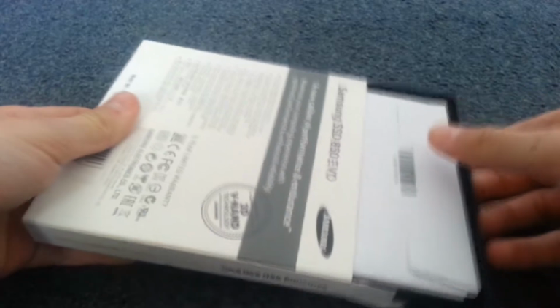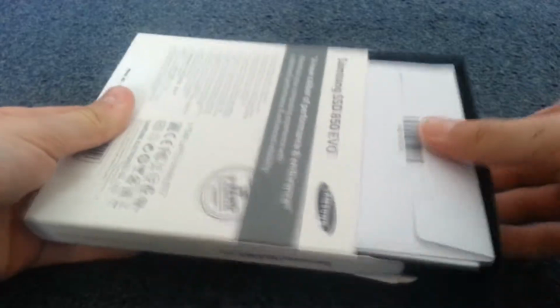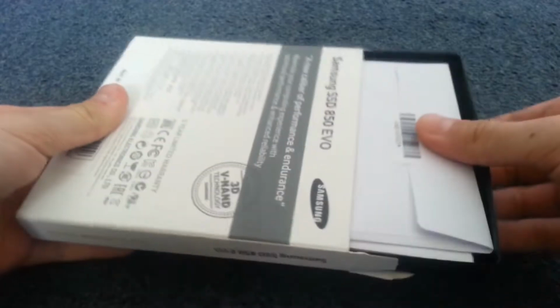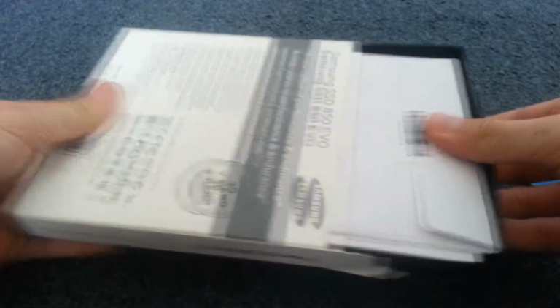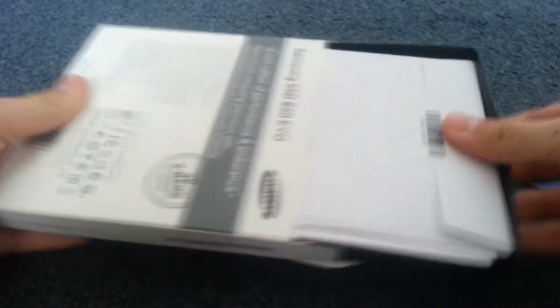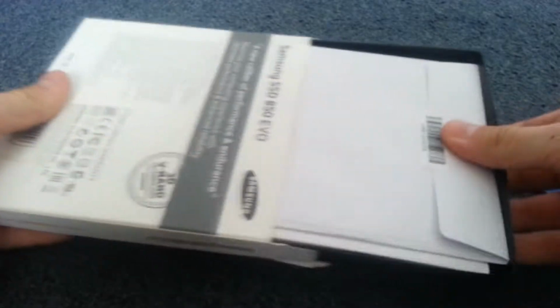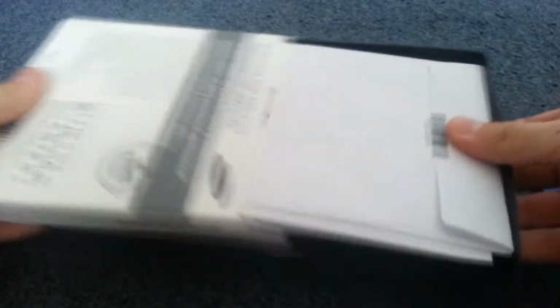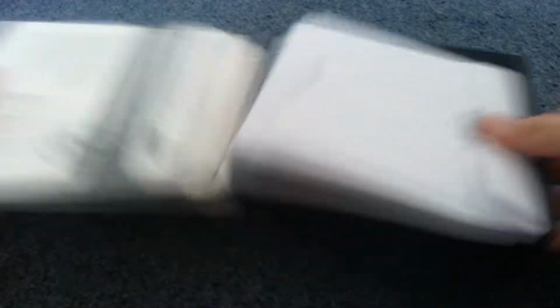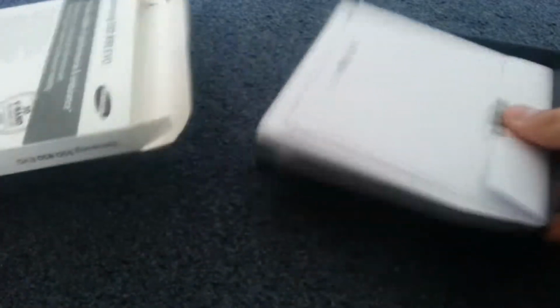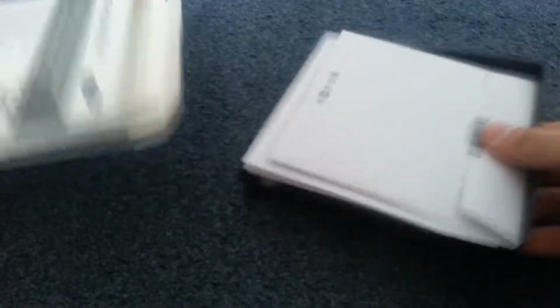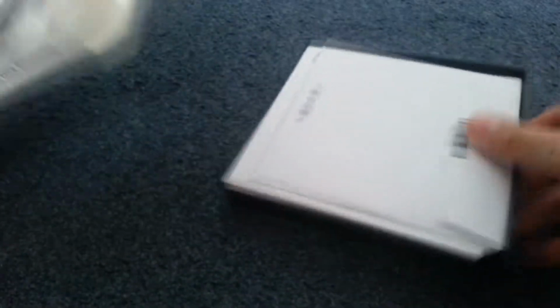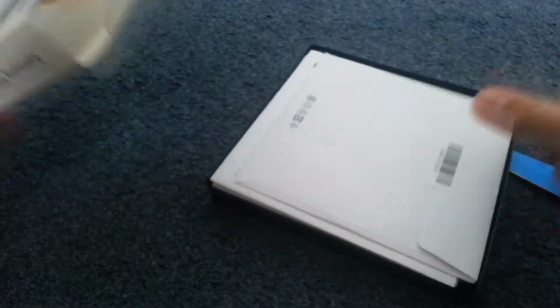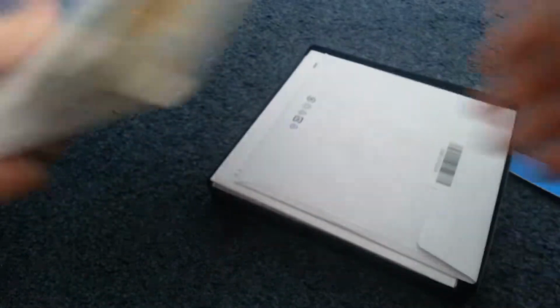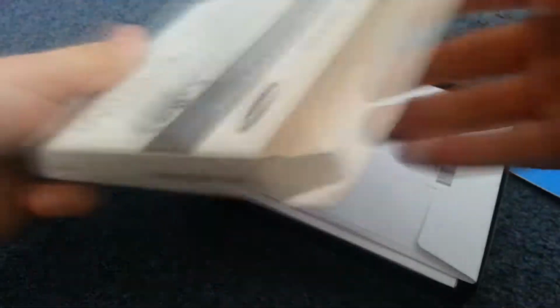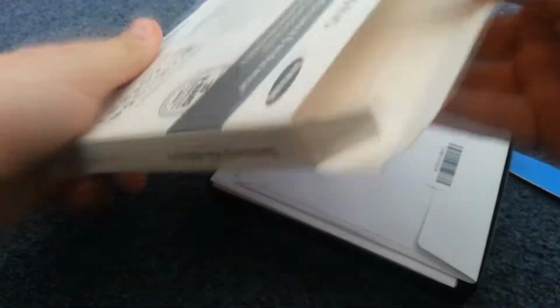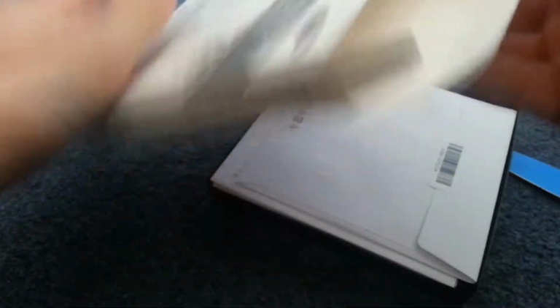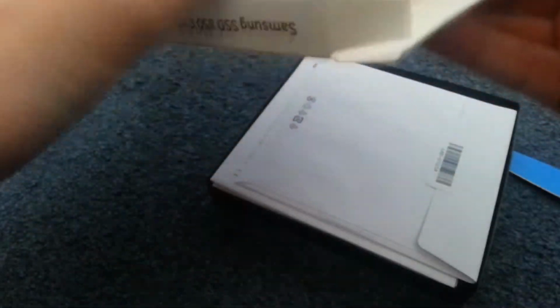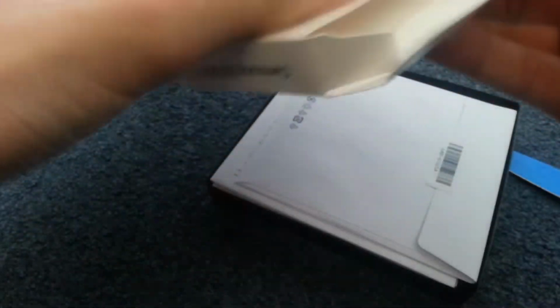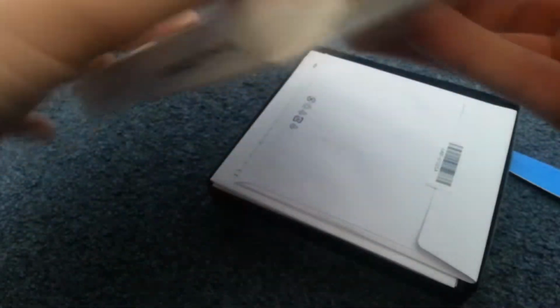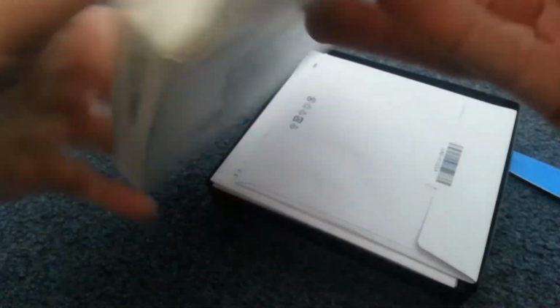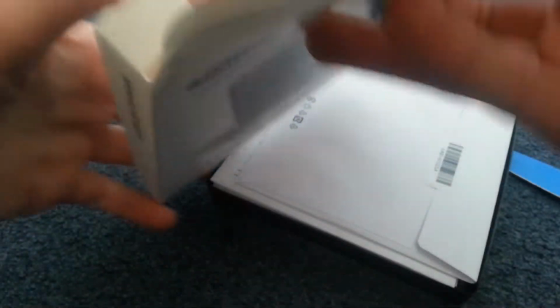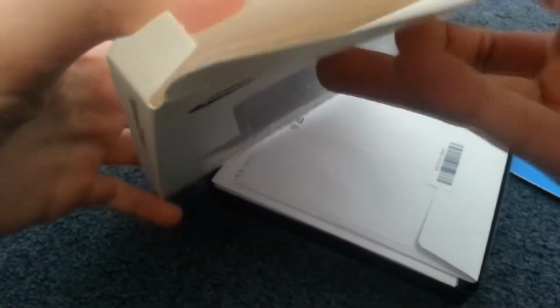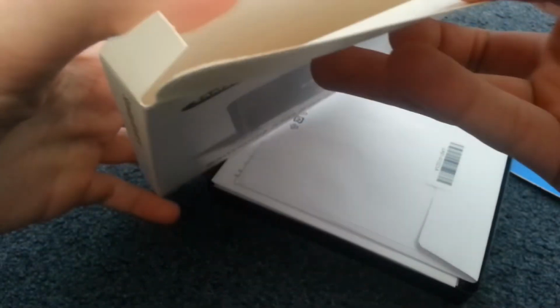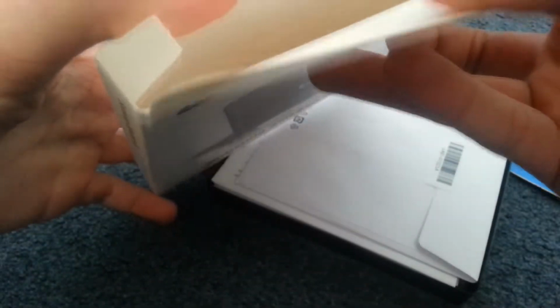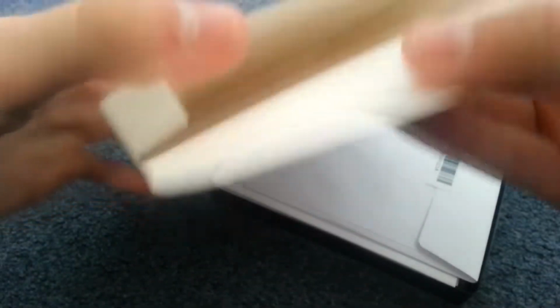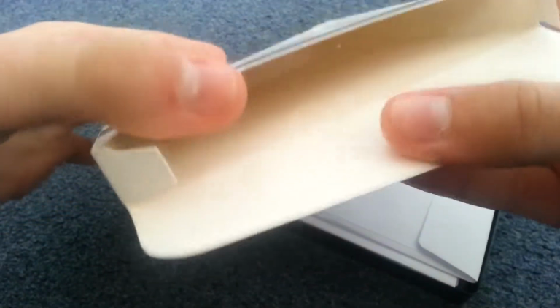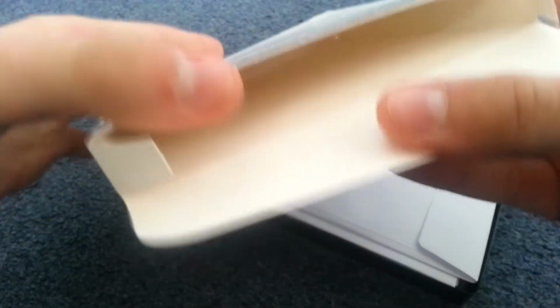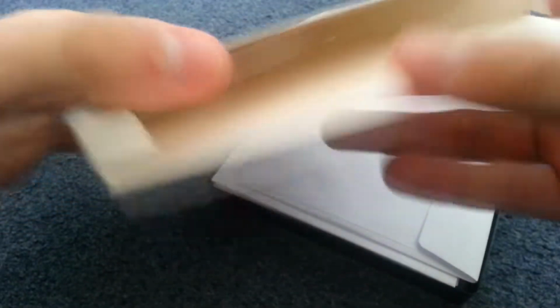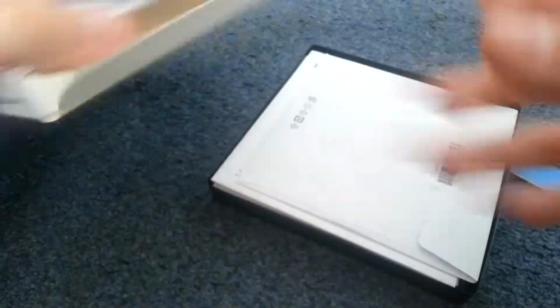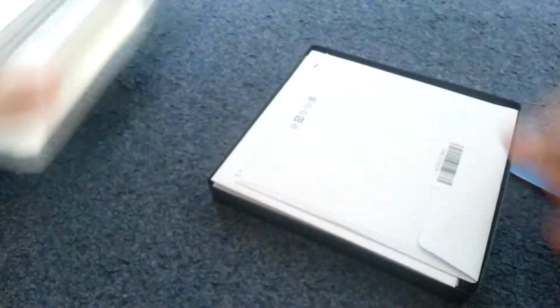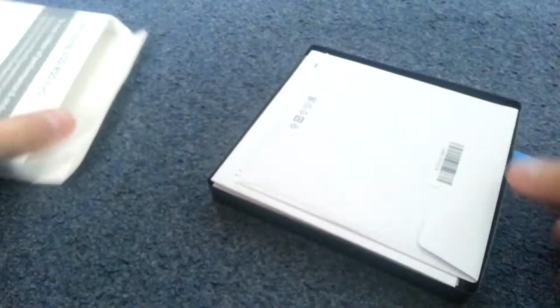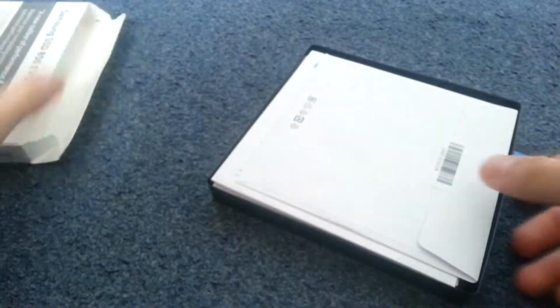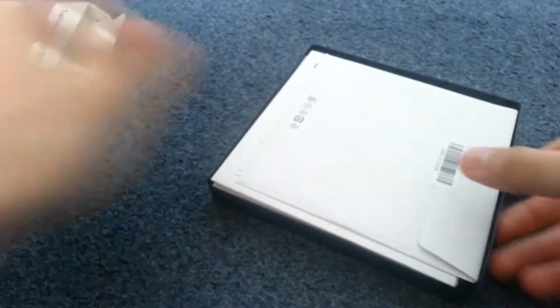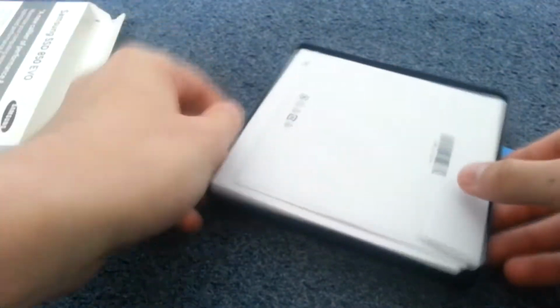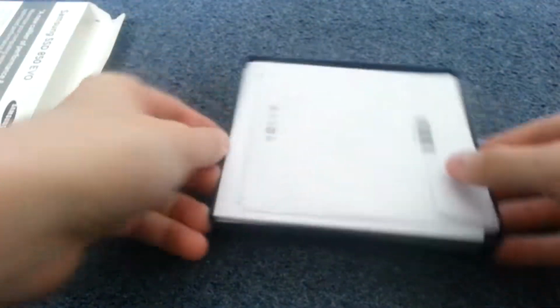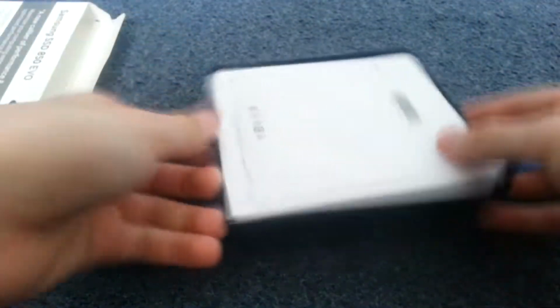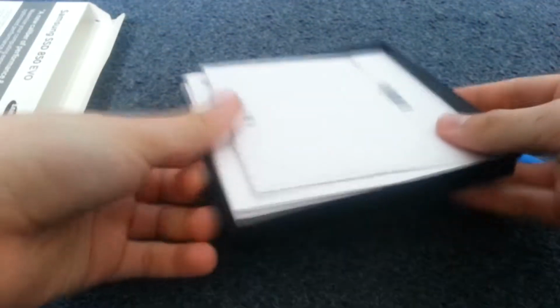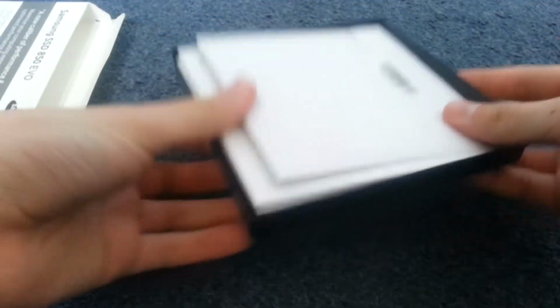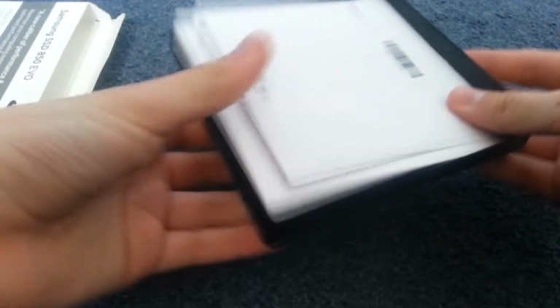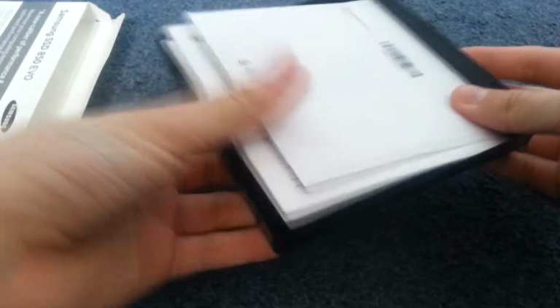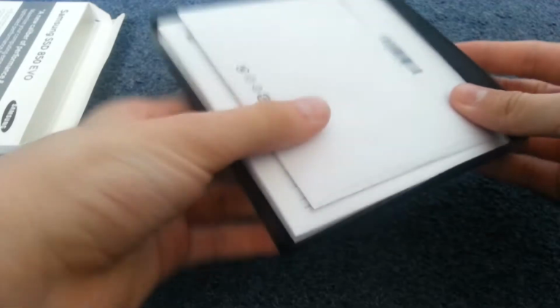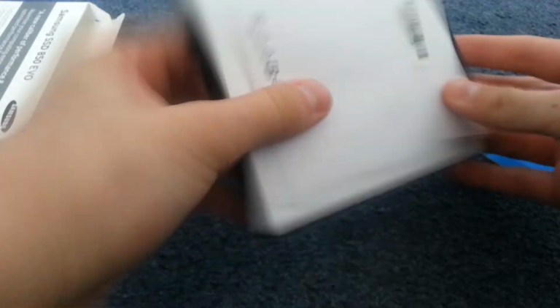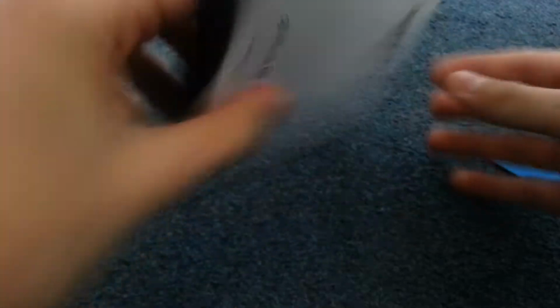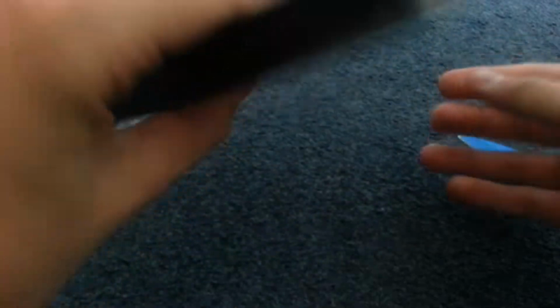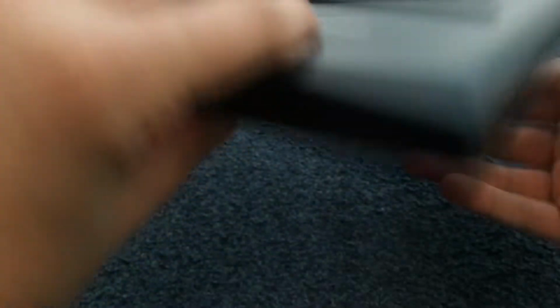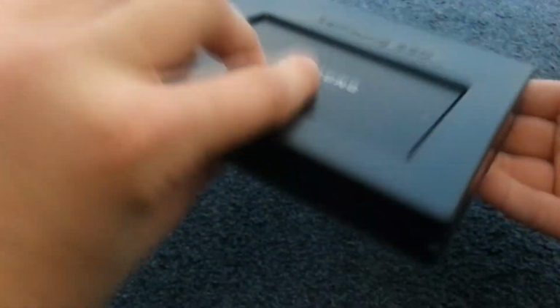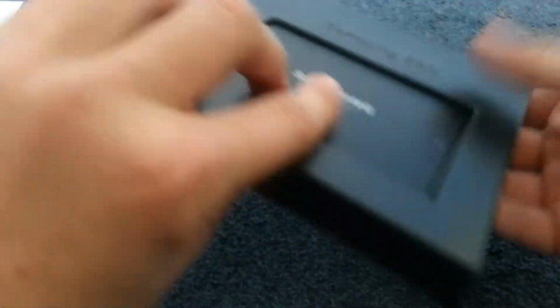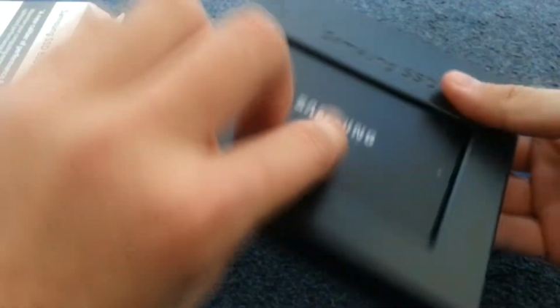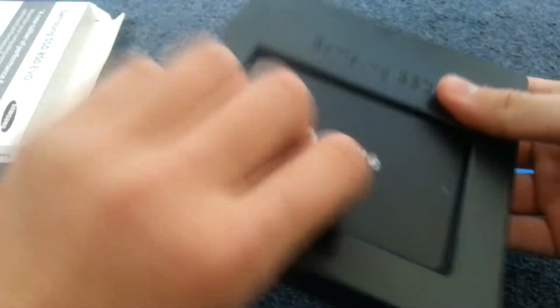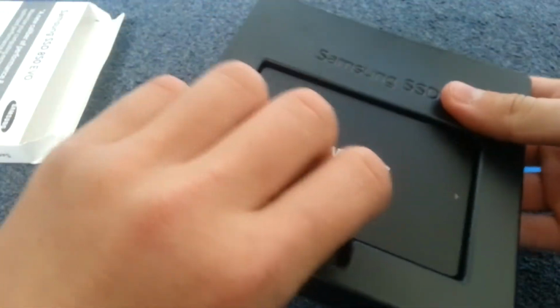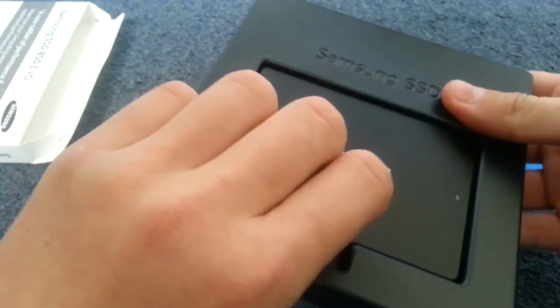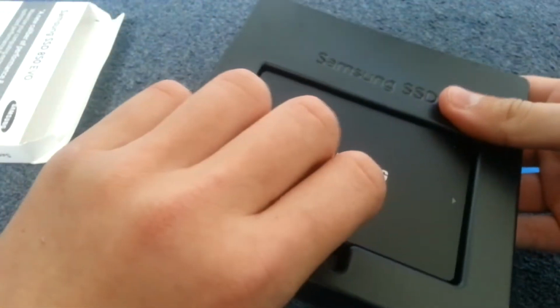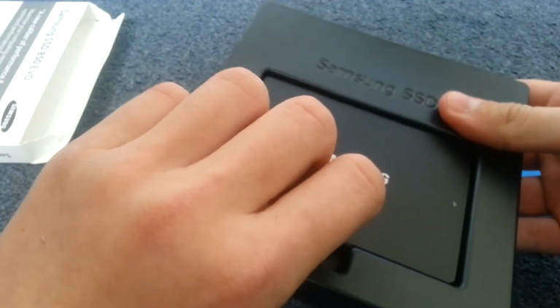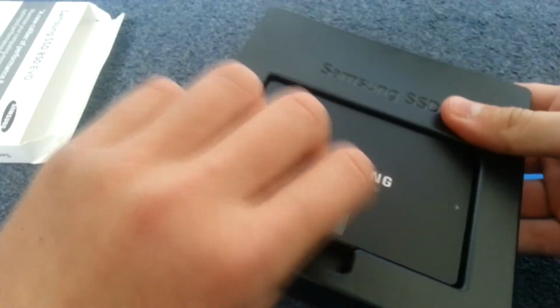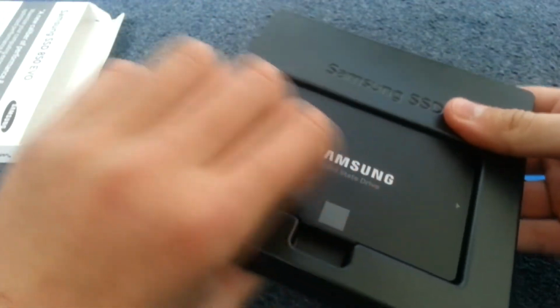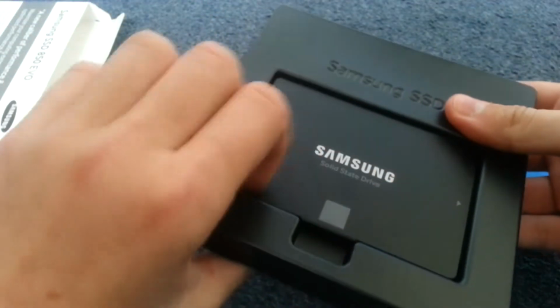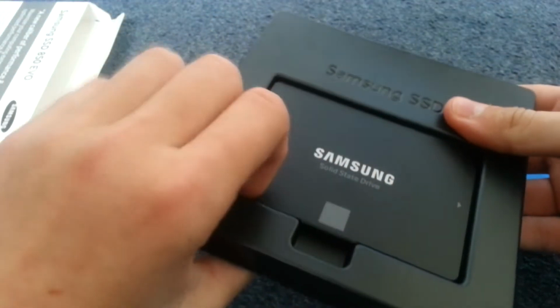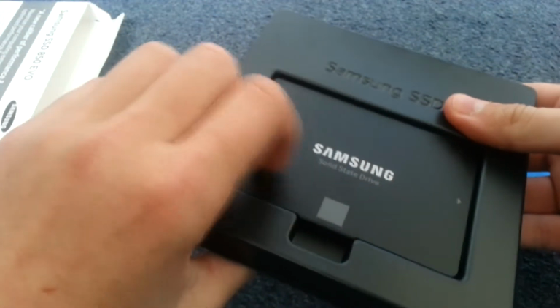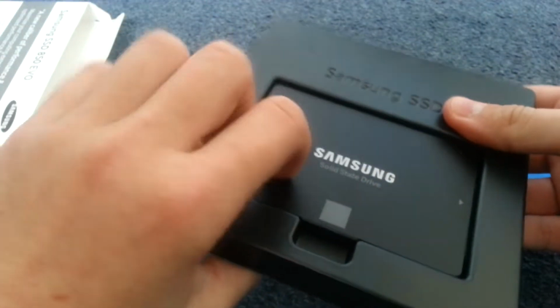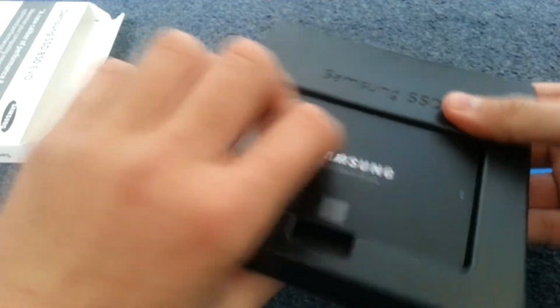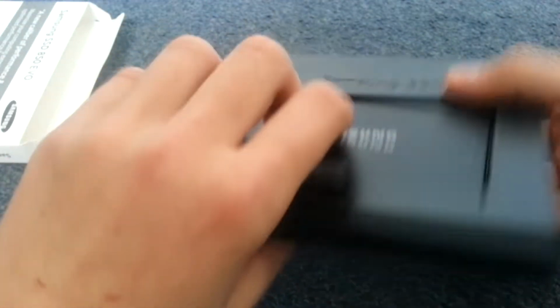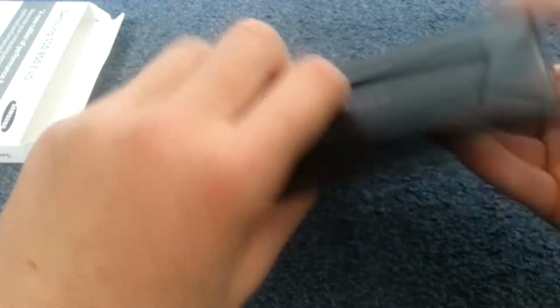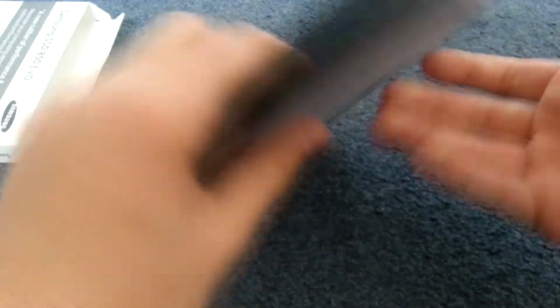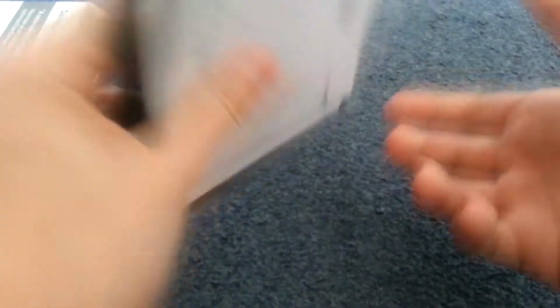Alright, it just slides out like that. There's nothing else in the box, and that's basically the packaging with the SSD on the other side.